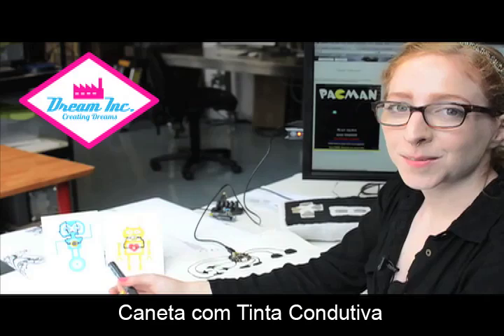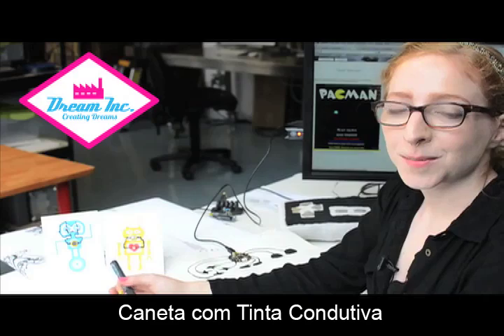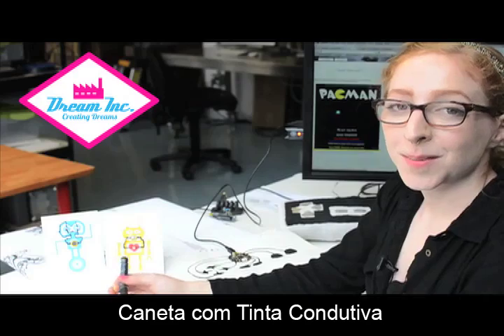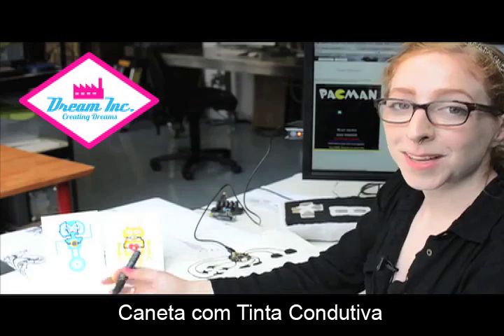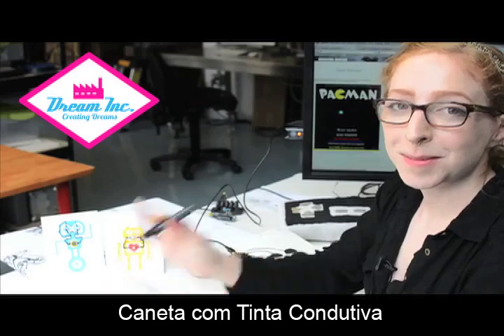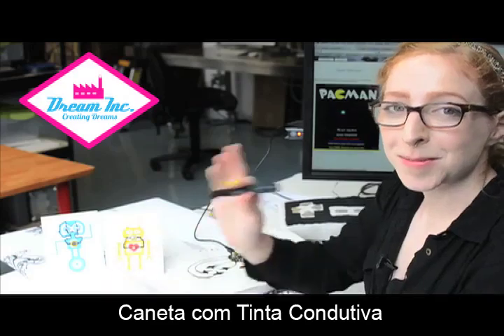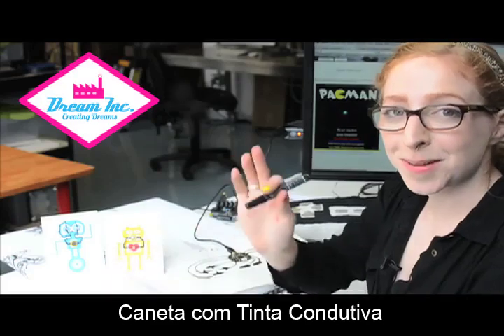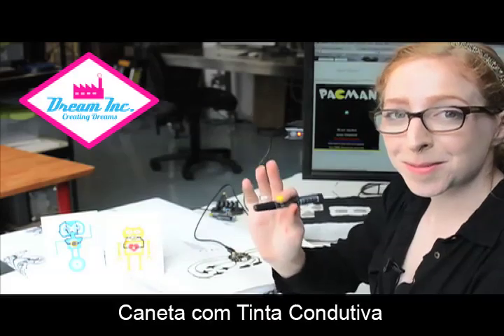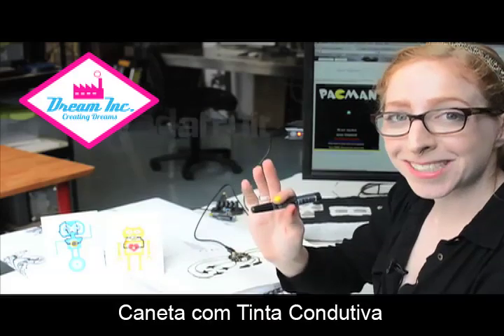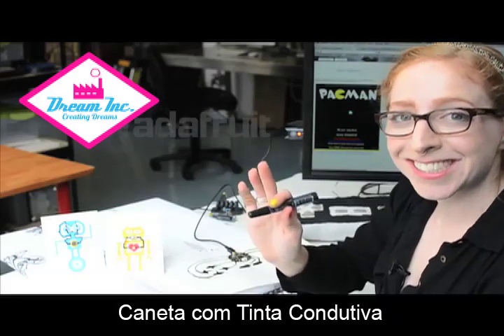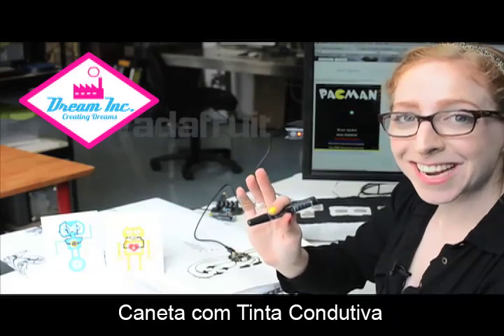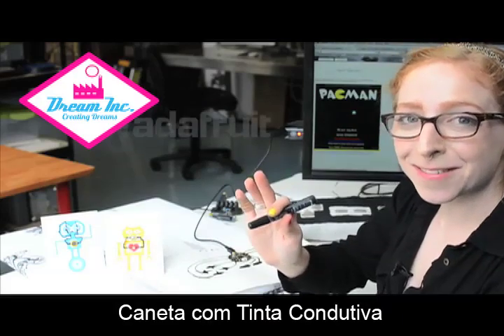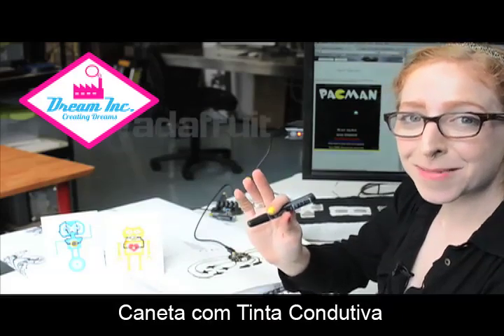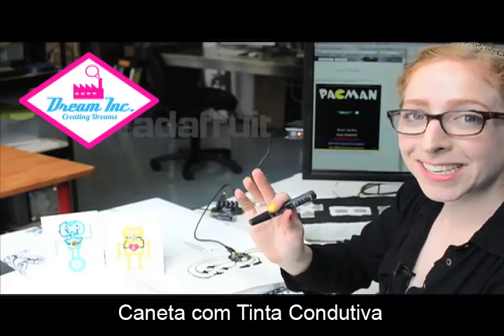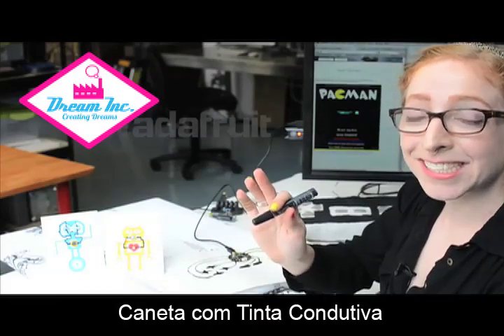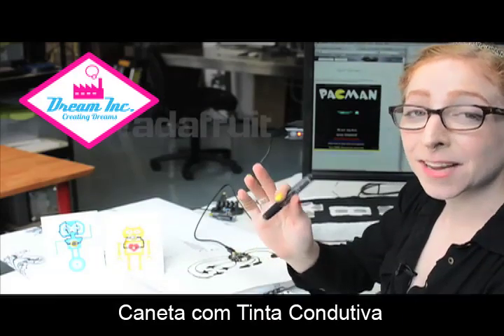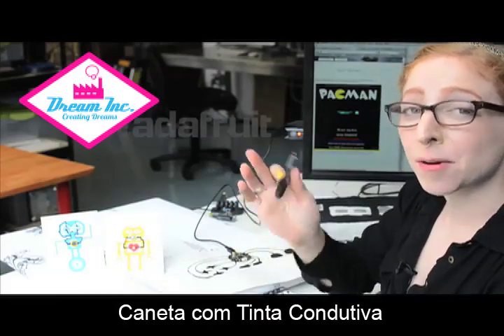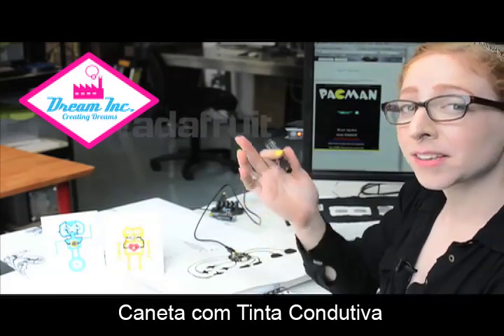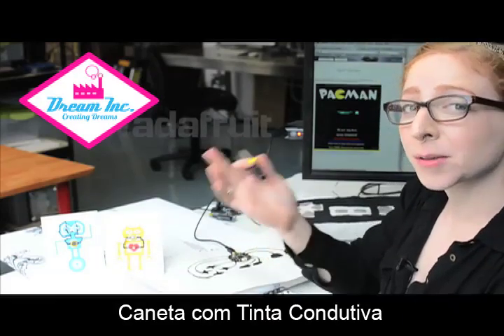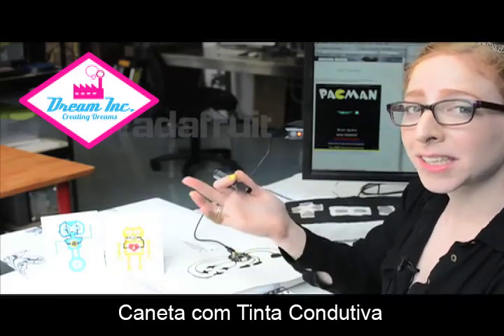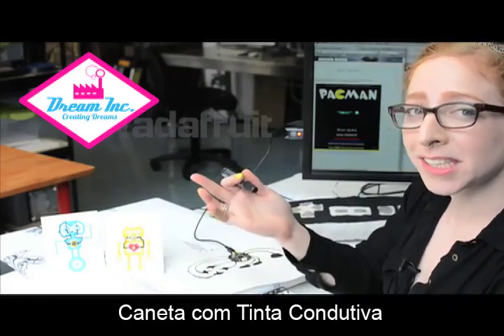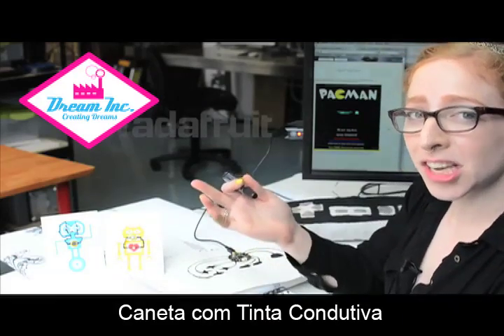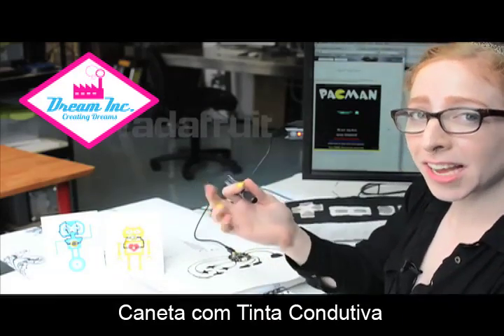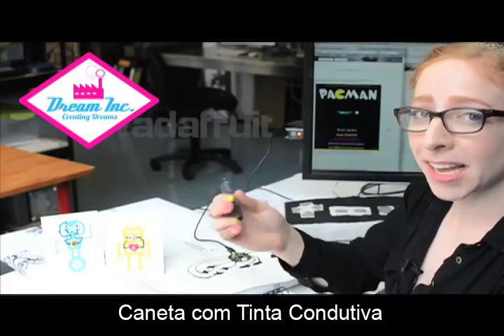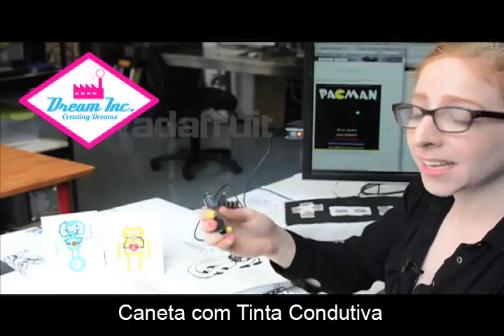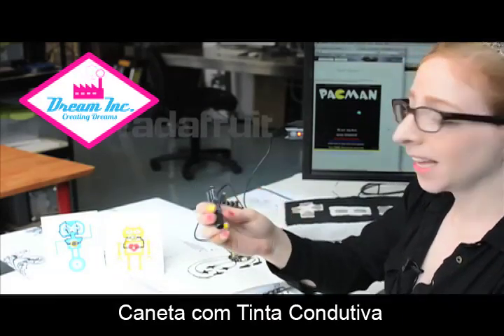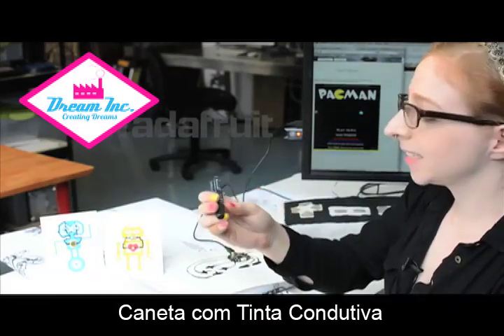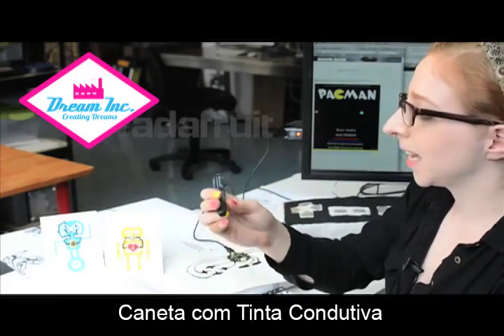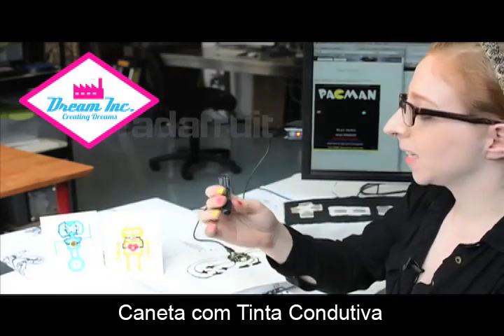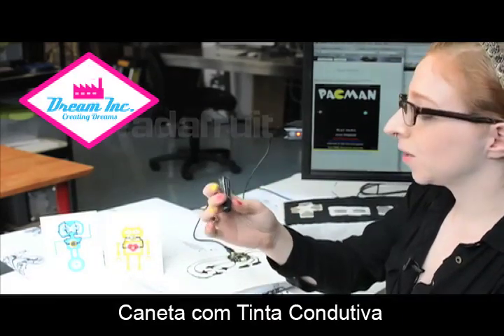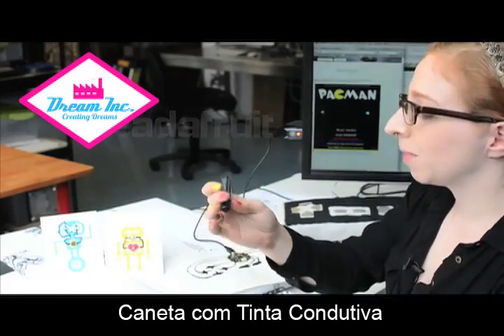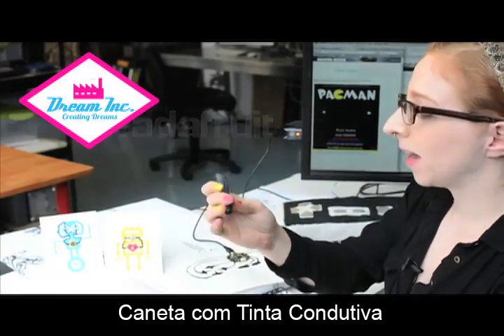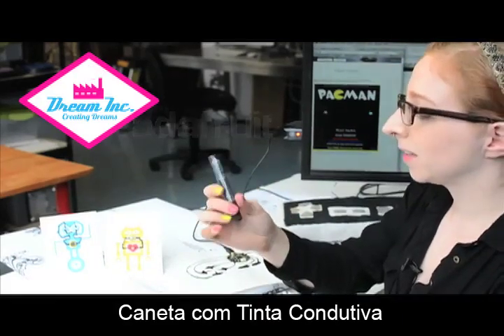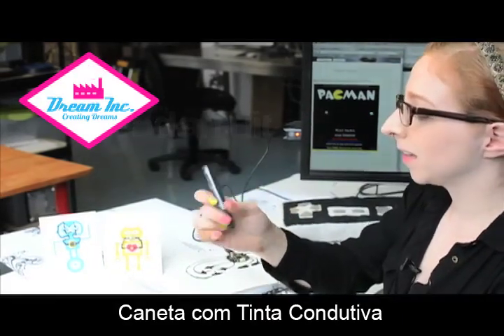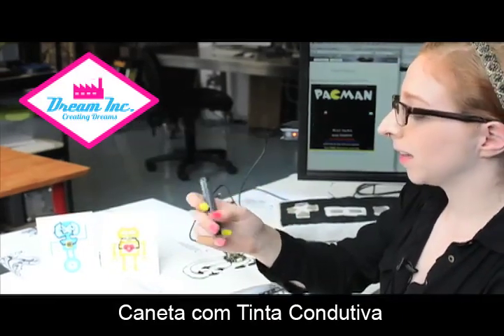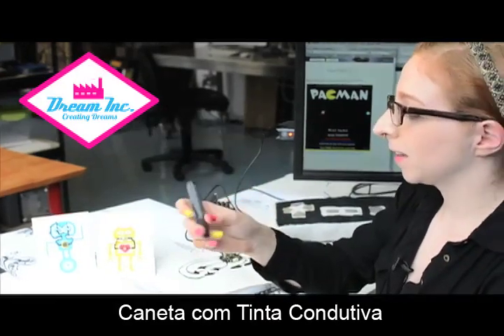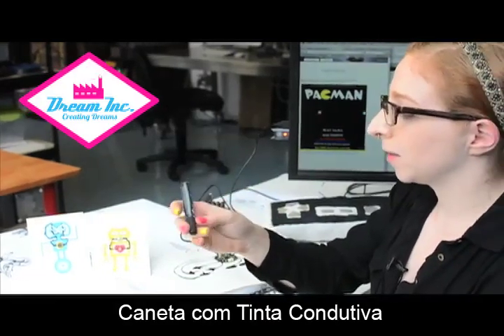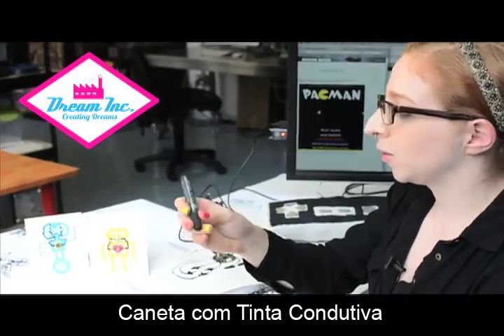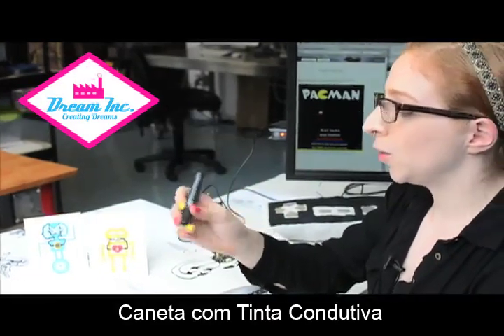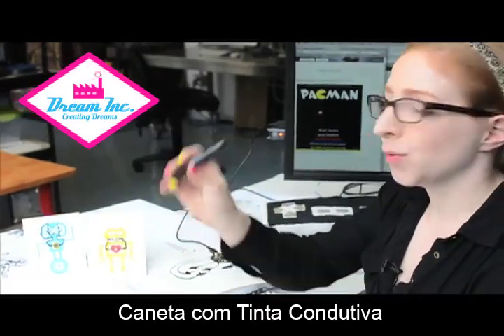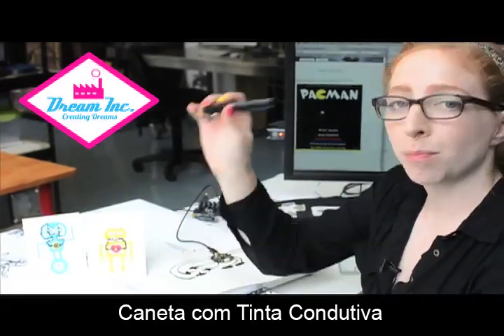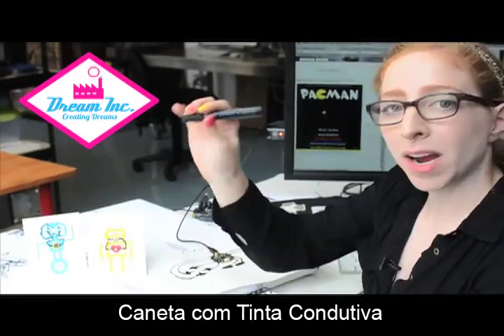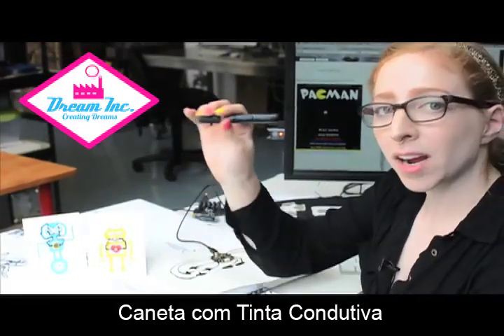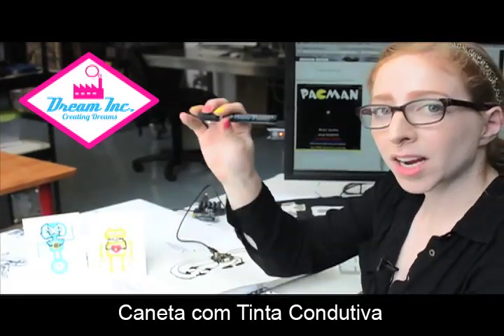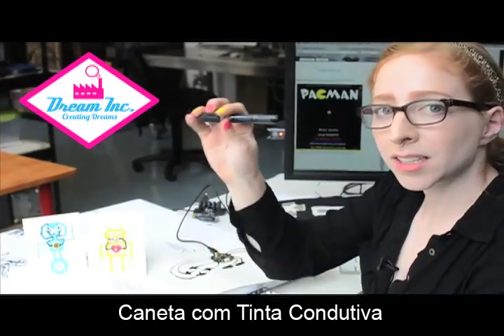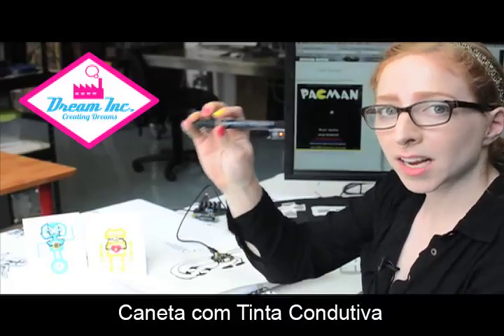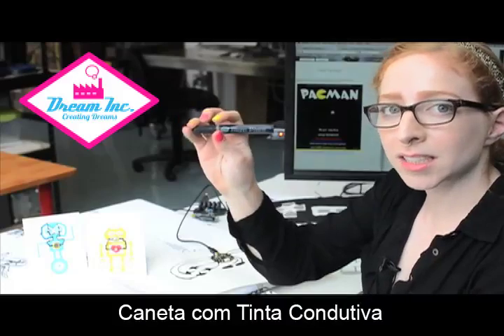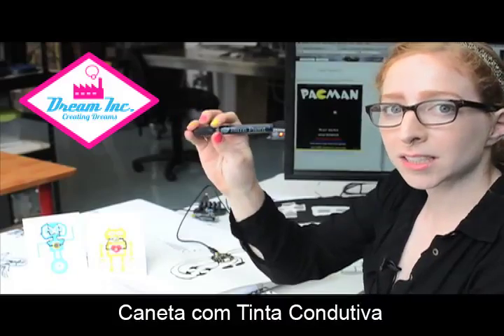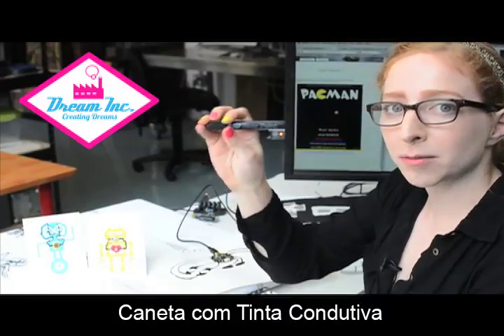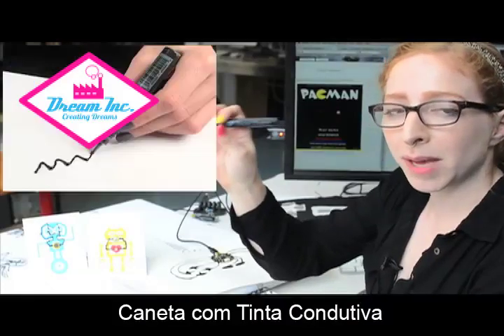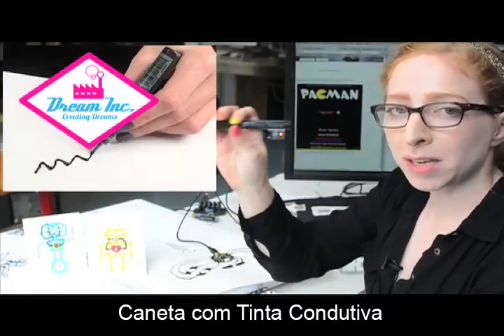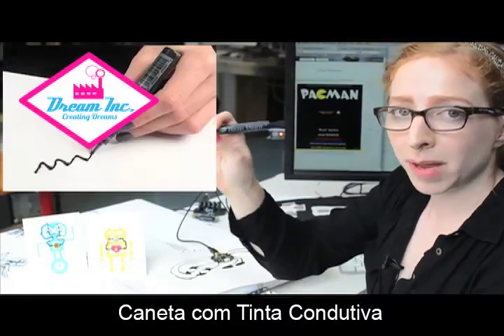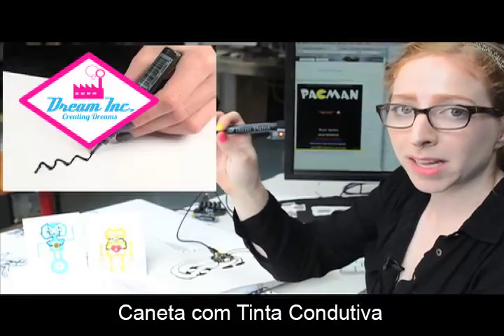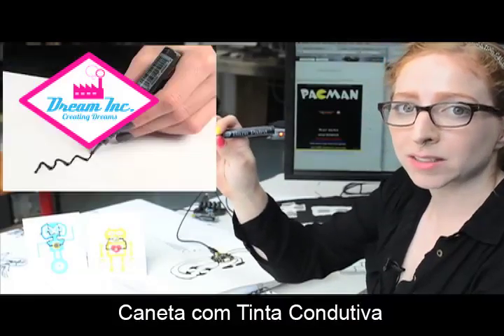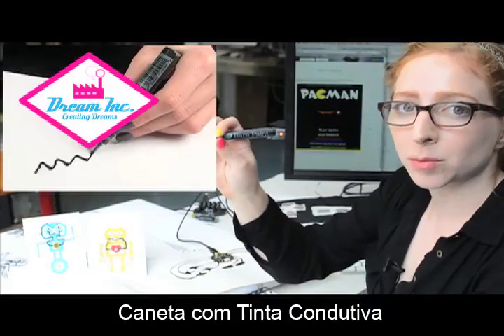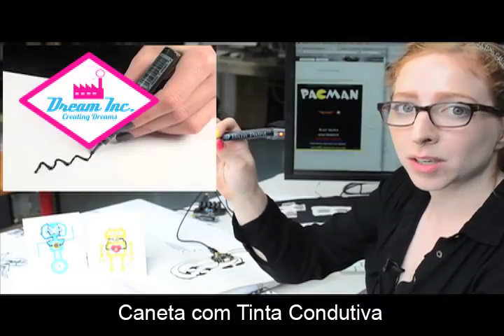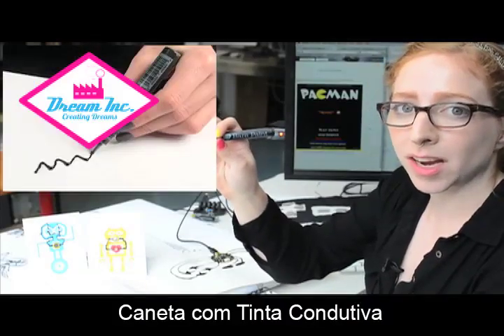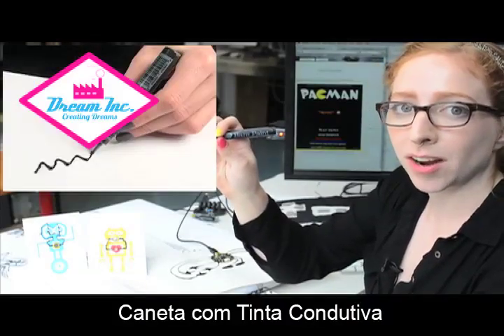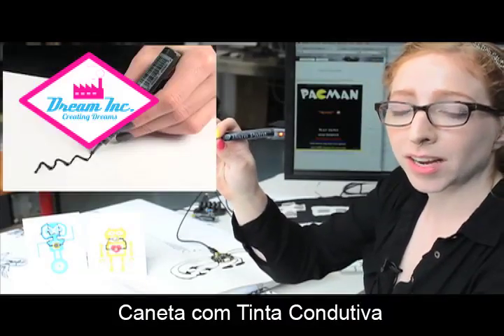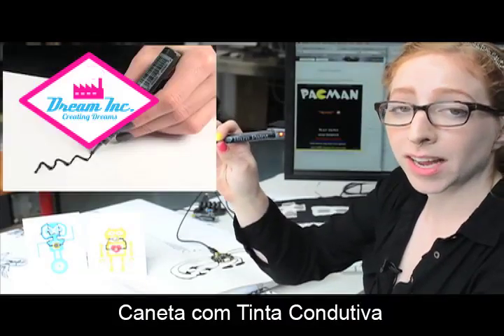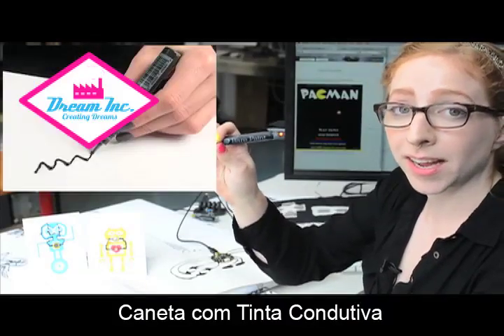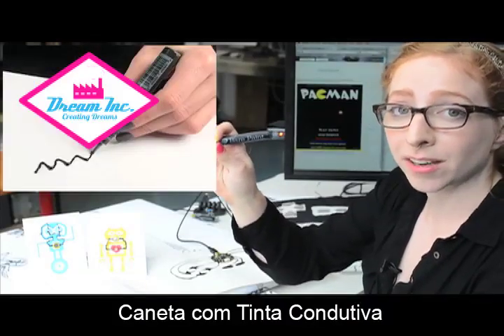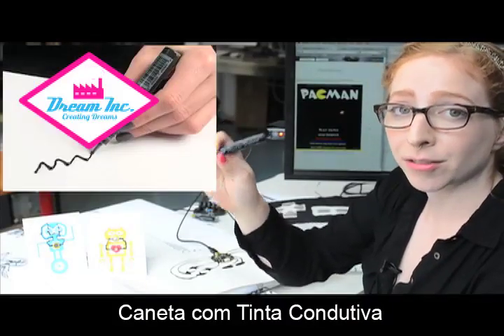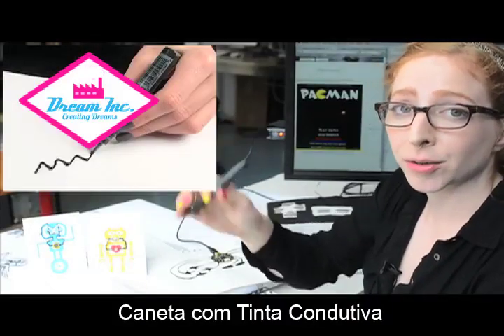Welcome to Wearable Wednesday everybody. Today I wanted to quickly check in and tell you about the new Bare Conductive paint pens we are carrying at Adafruit.